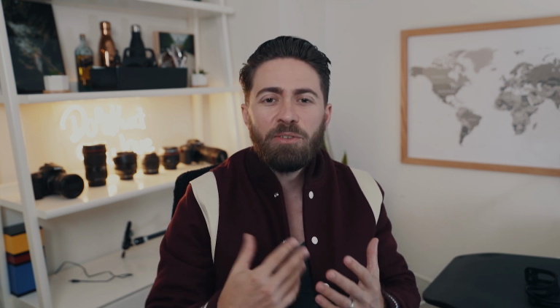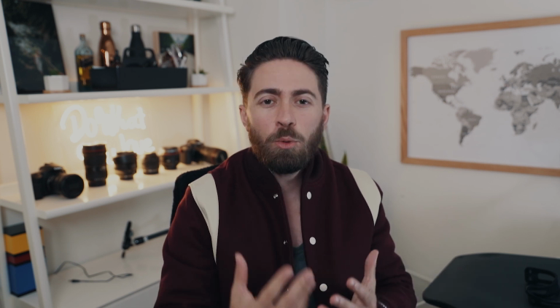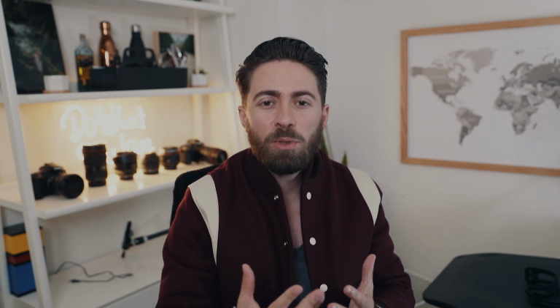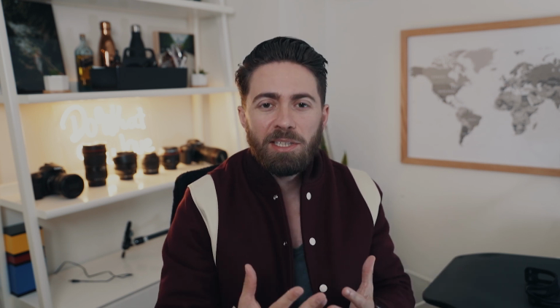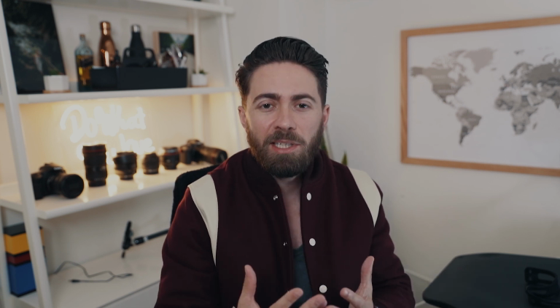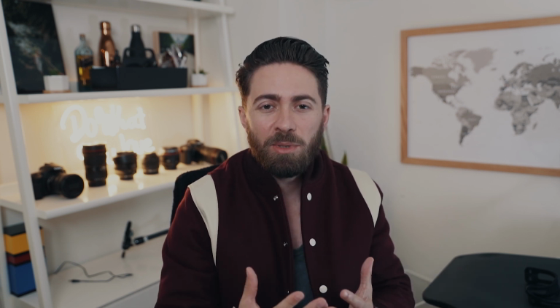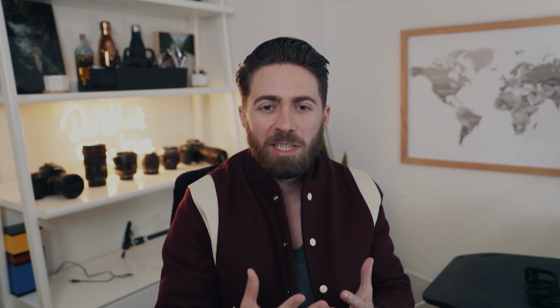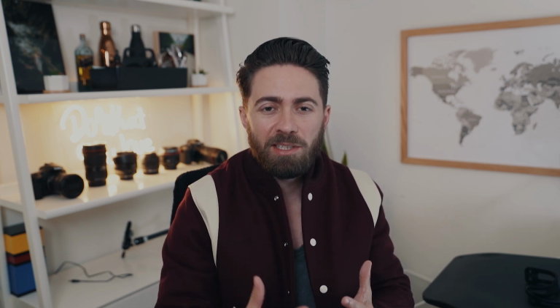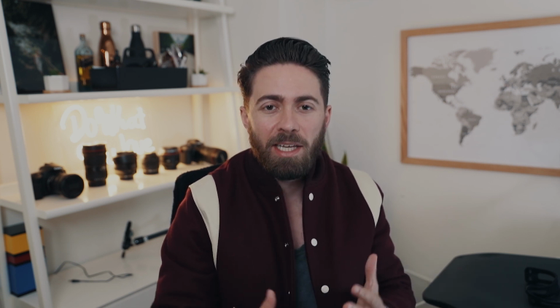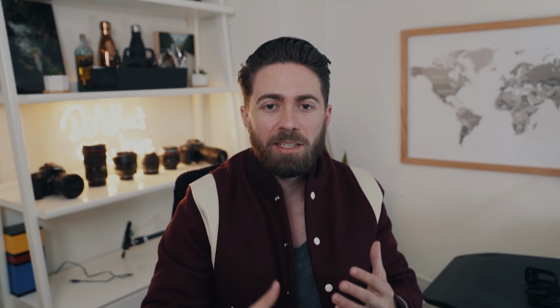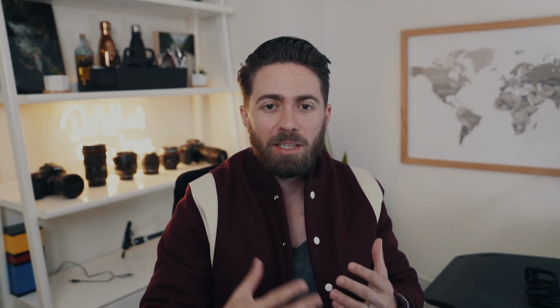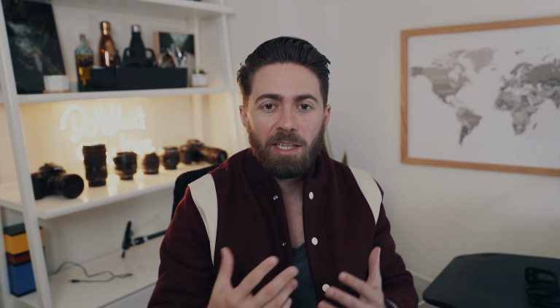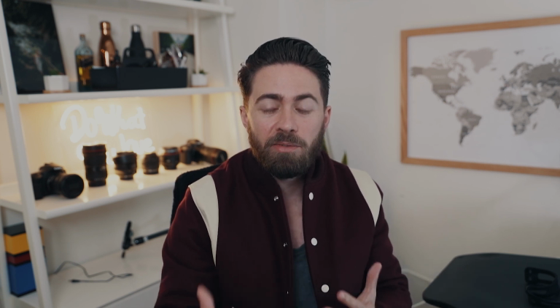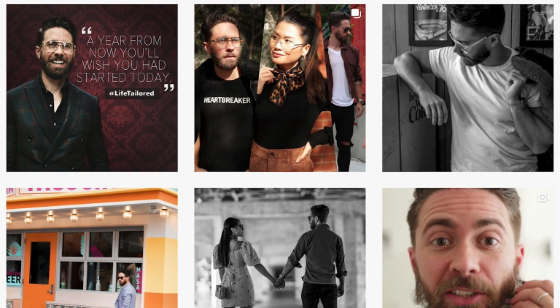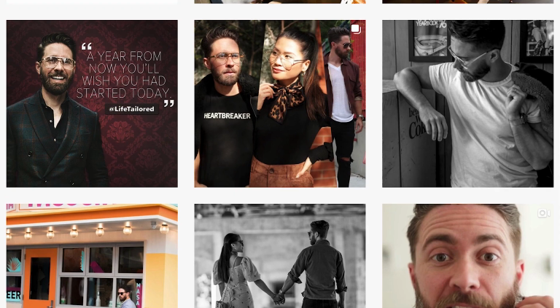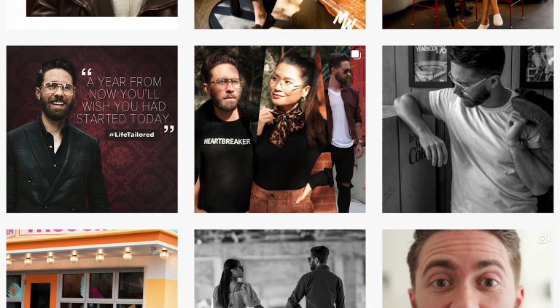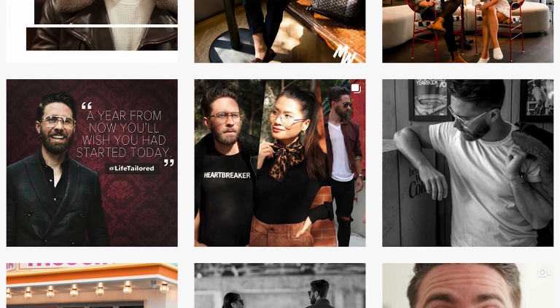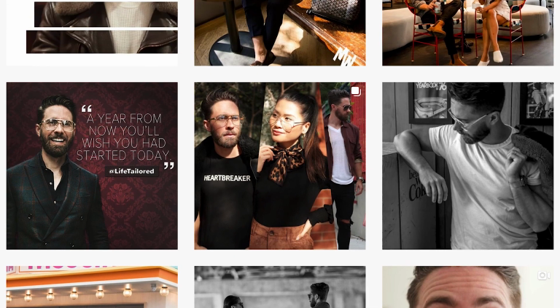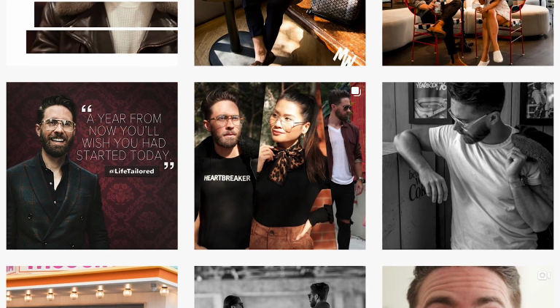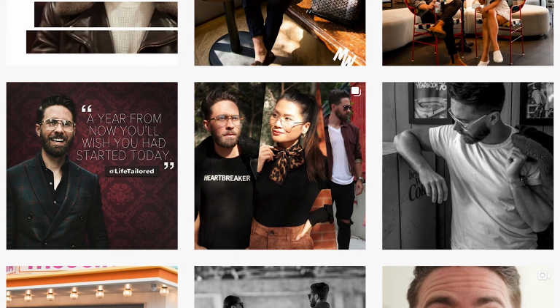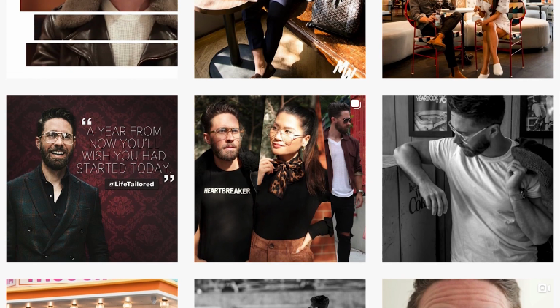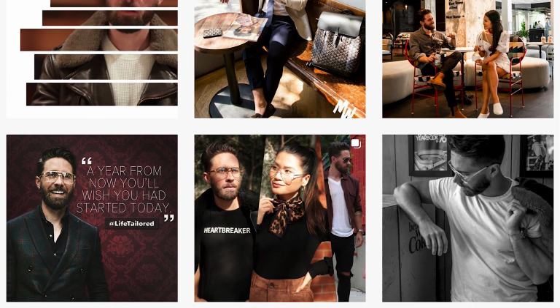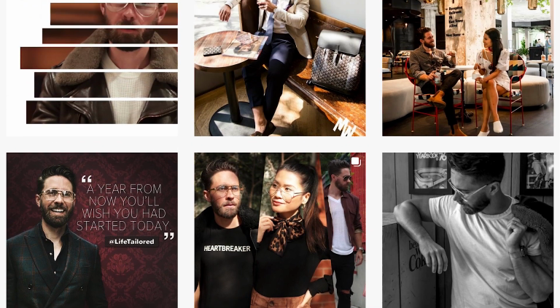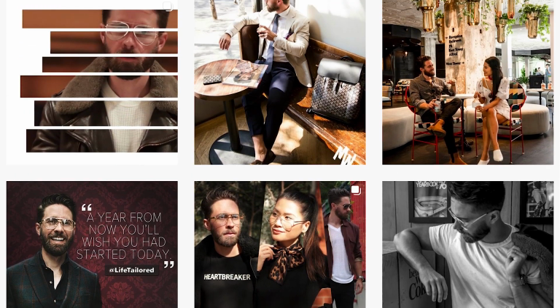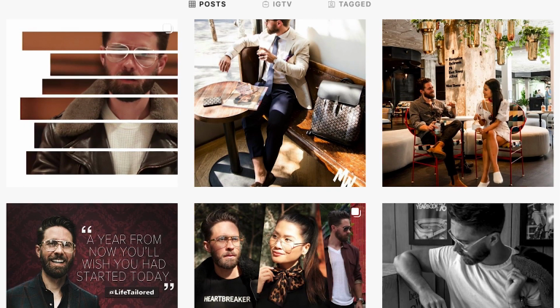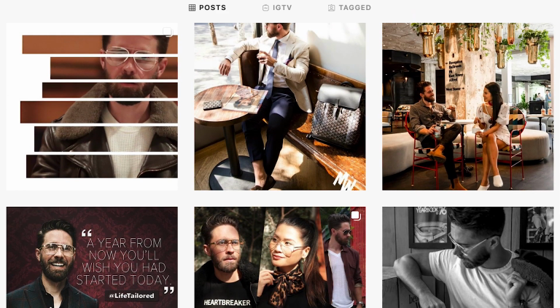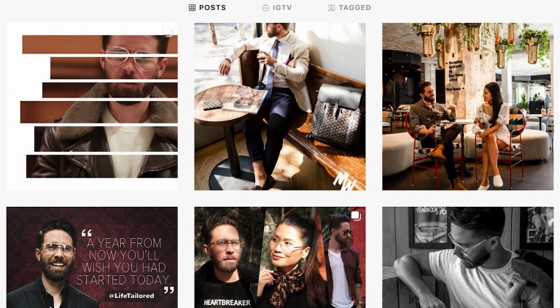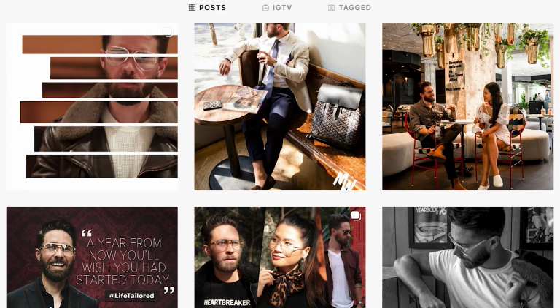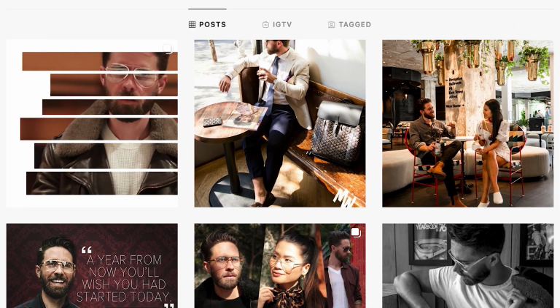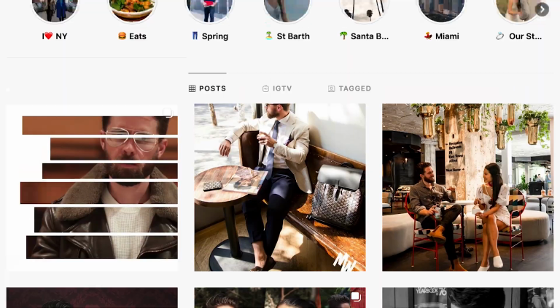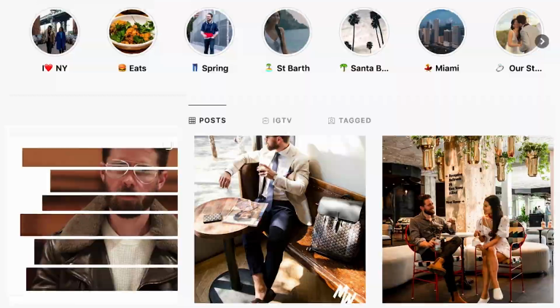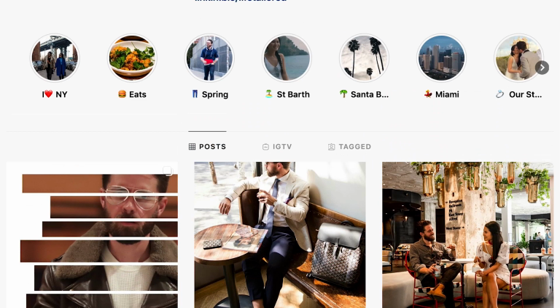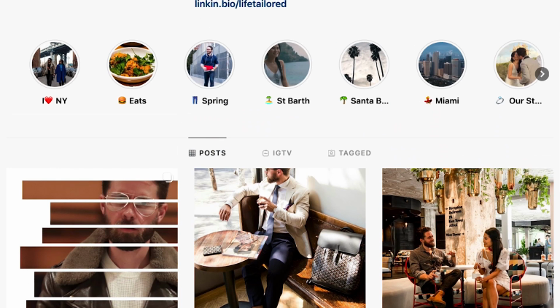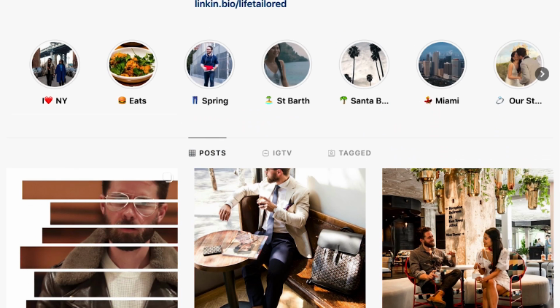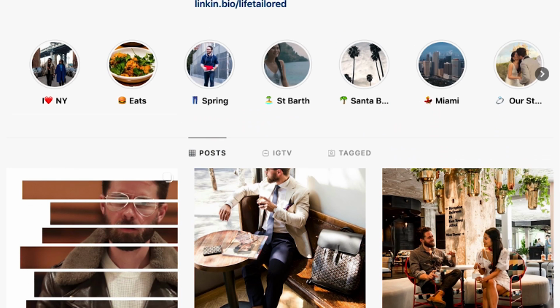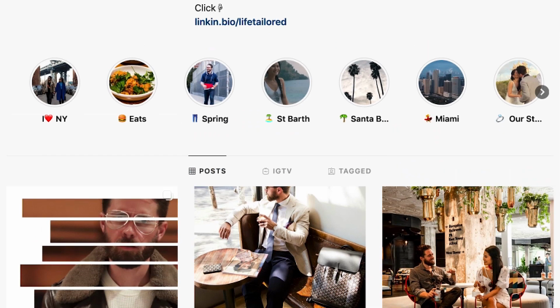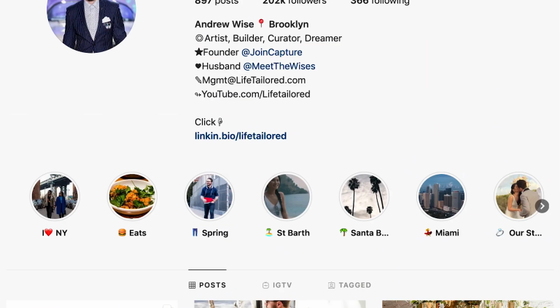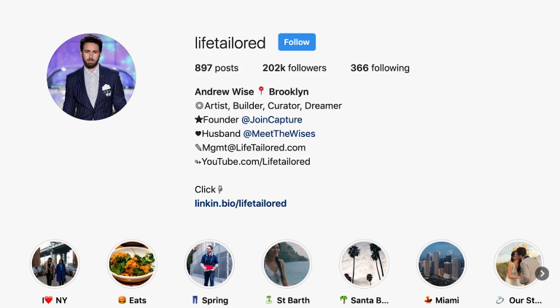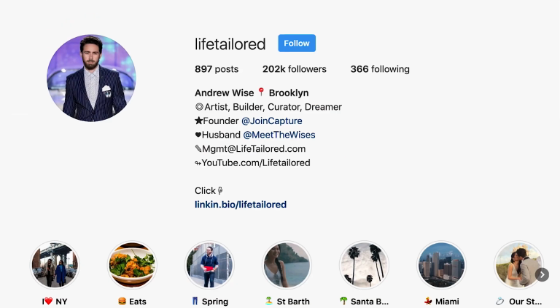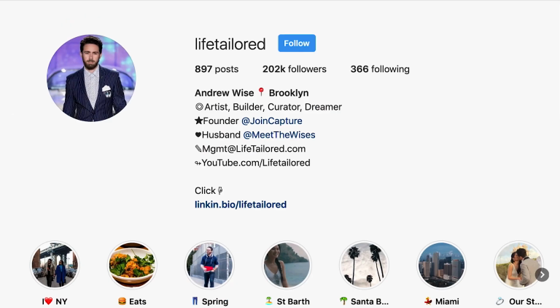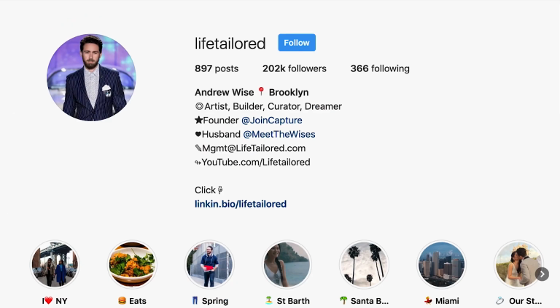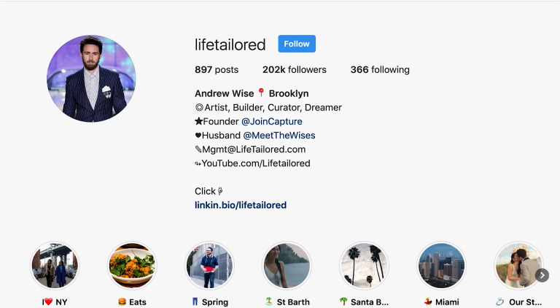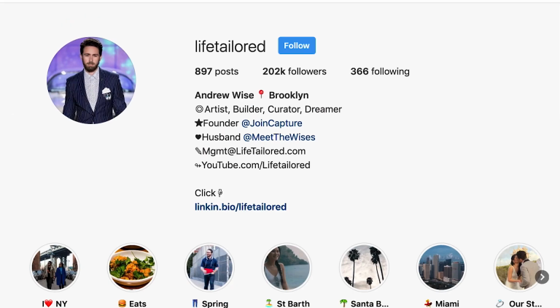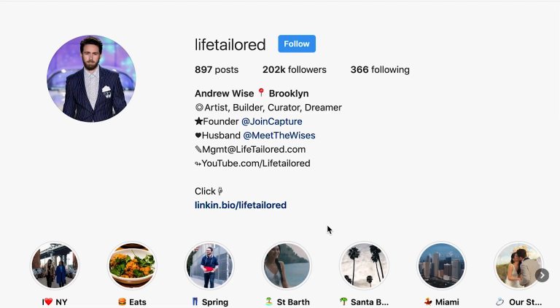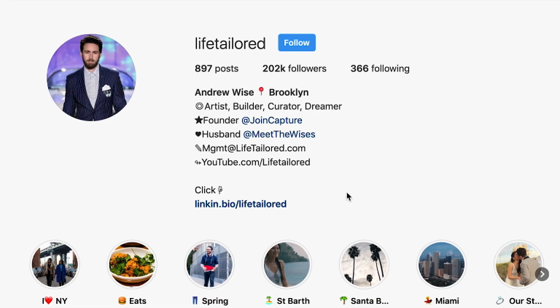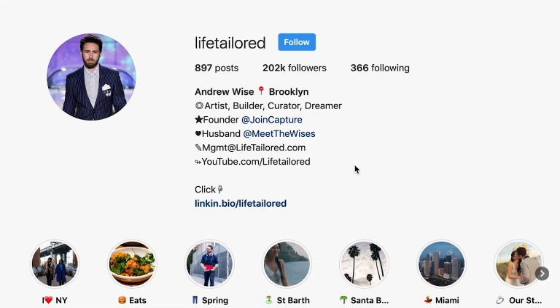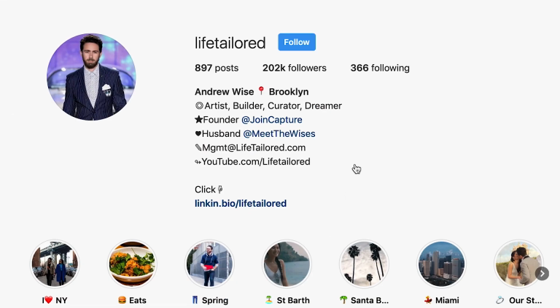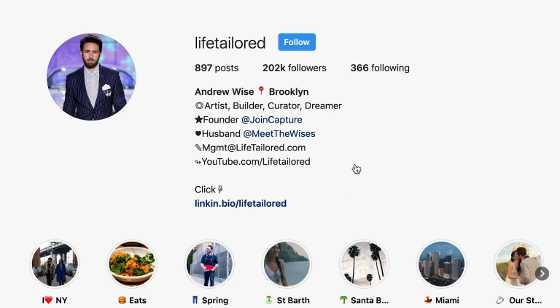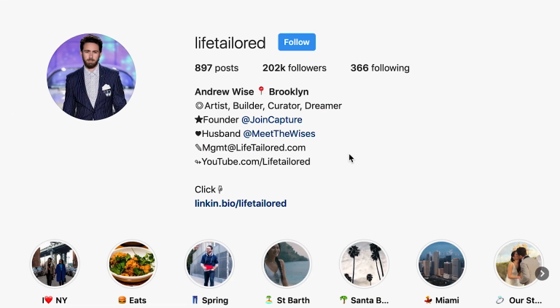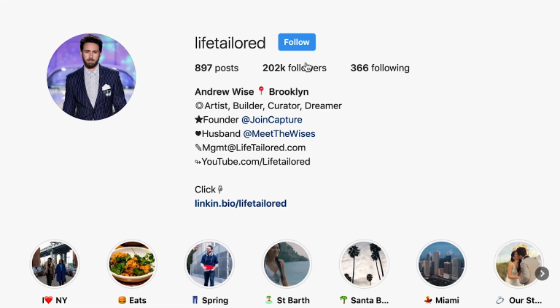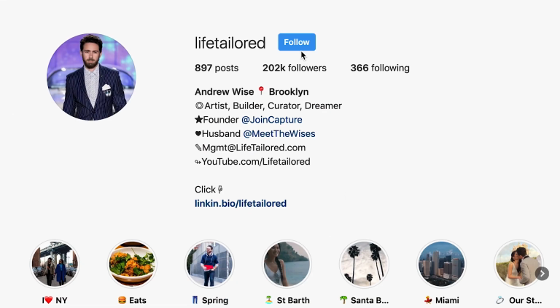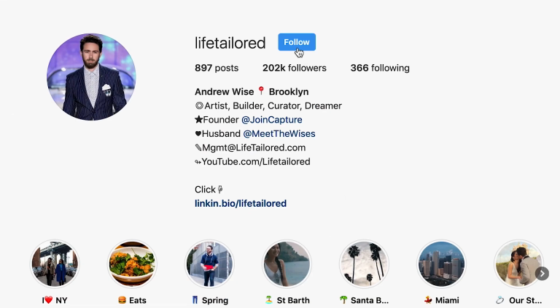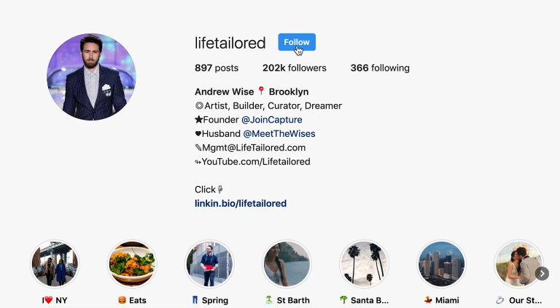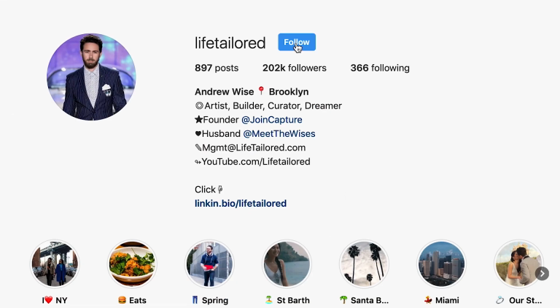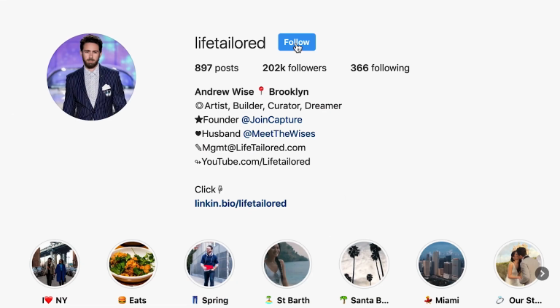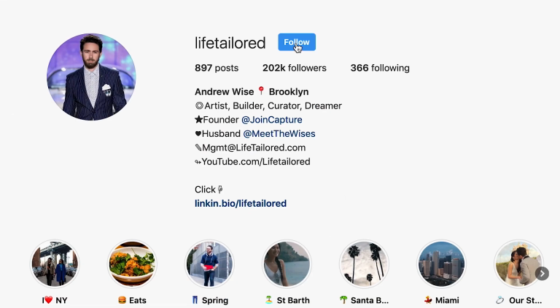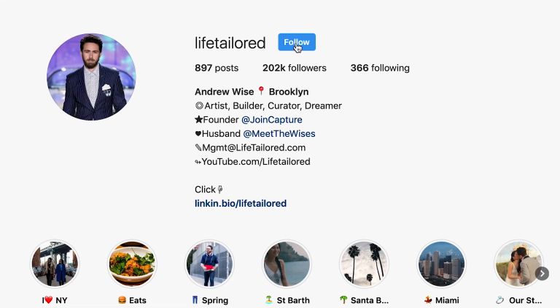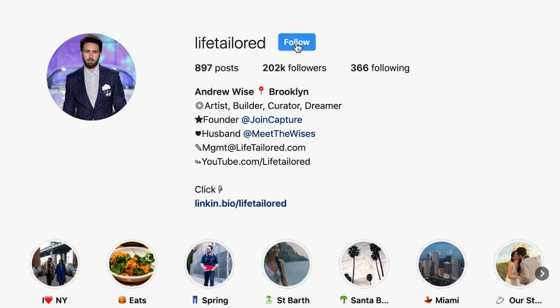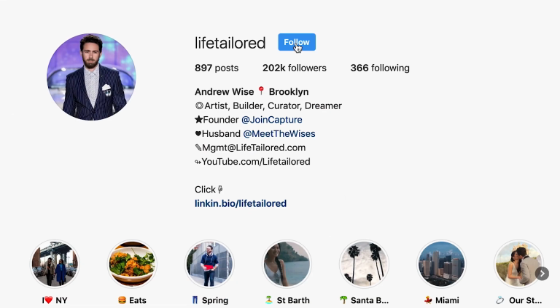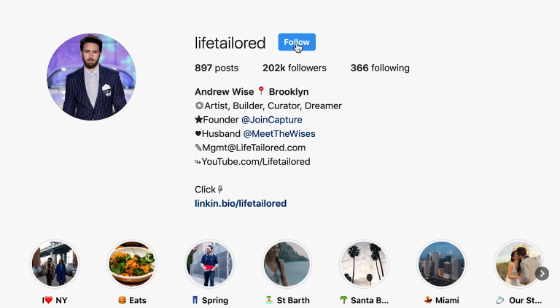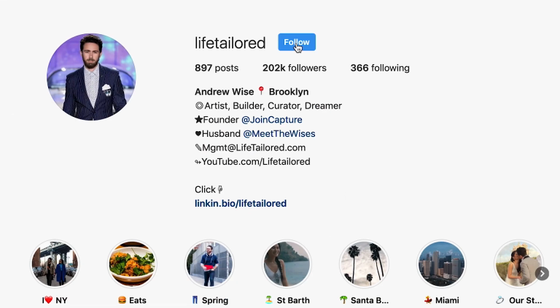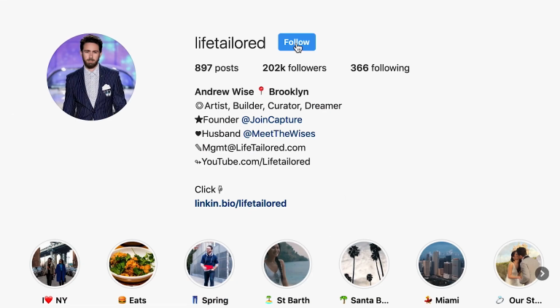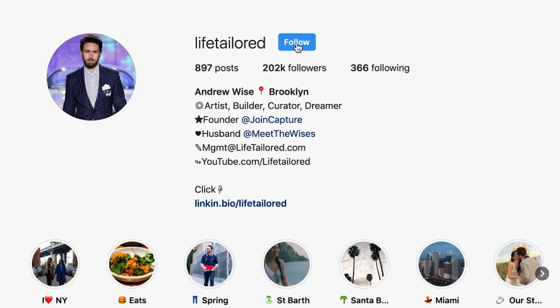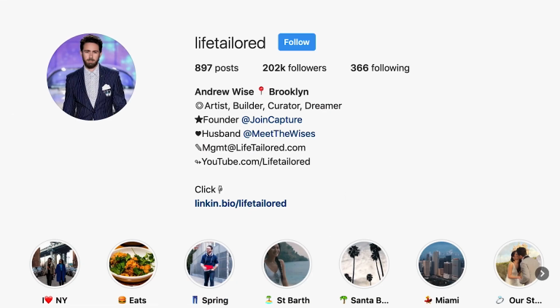And if you want to see what it's like to live the life of an entrepreneur who can travel and live and work anywhere, then follow us on Instagram at Life Tailored.